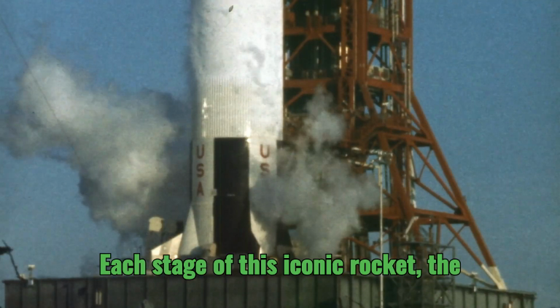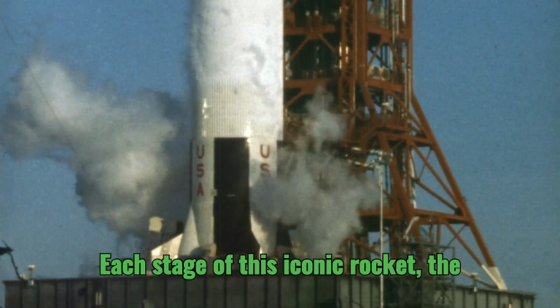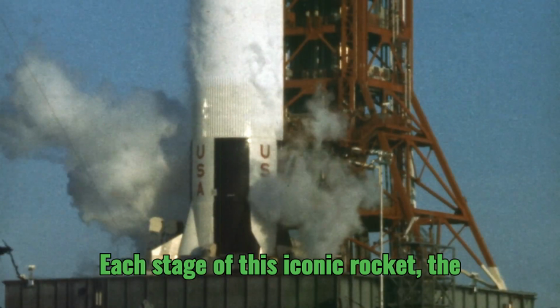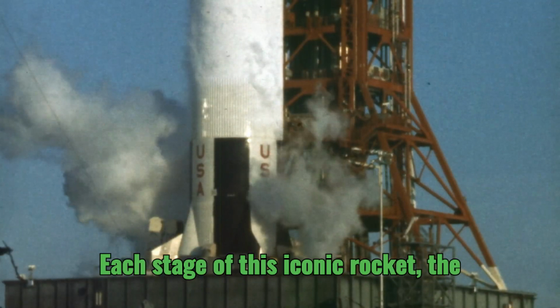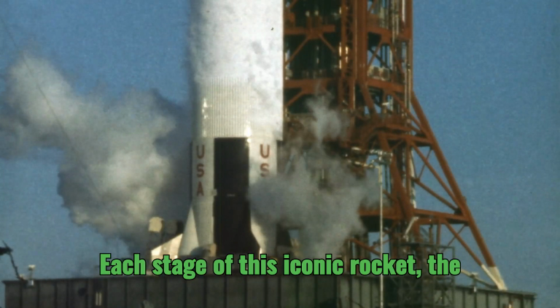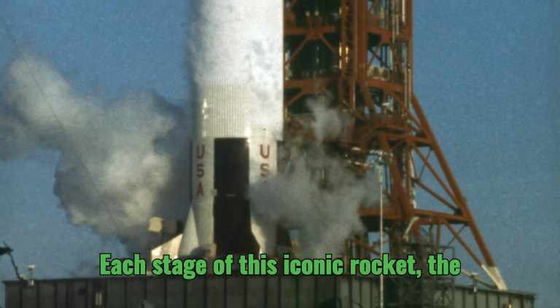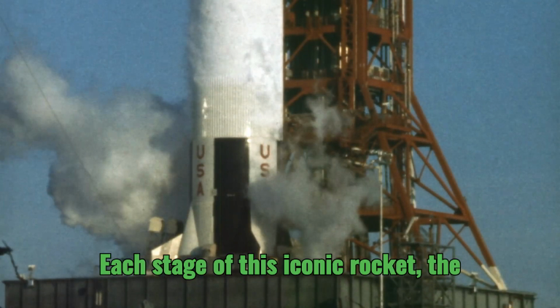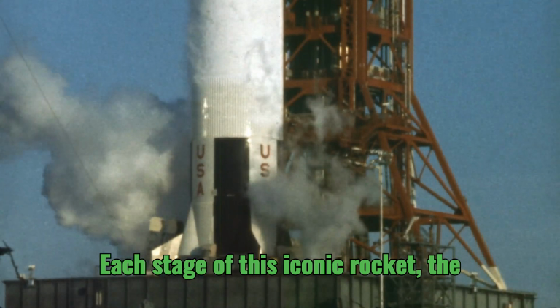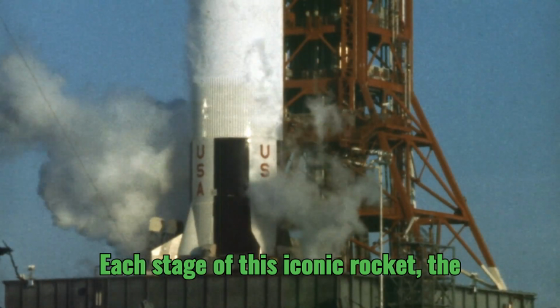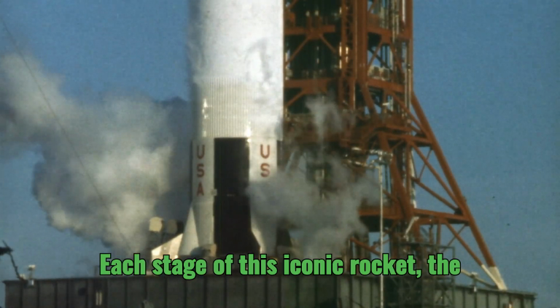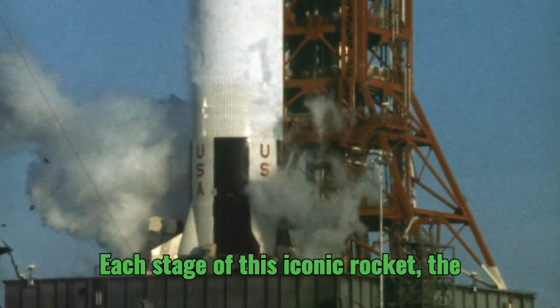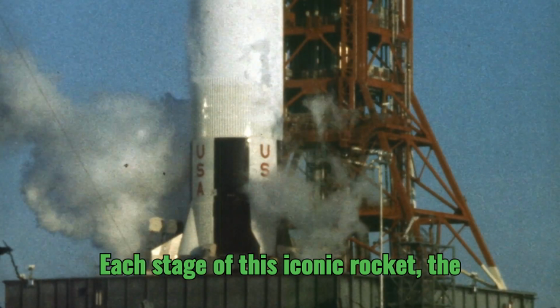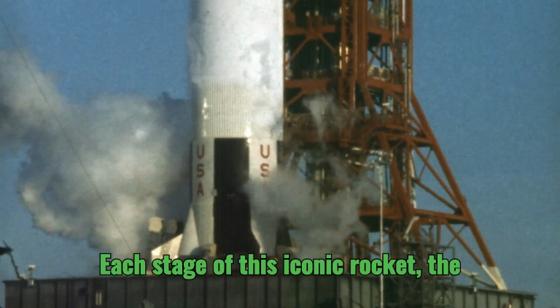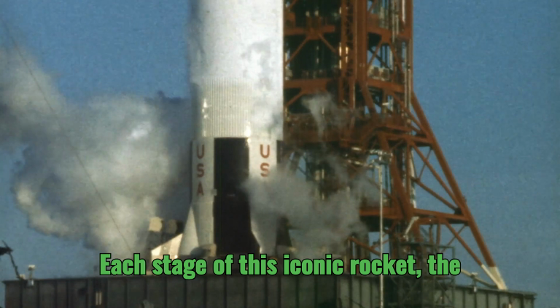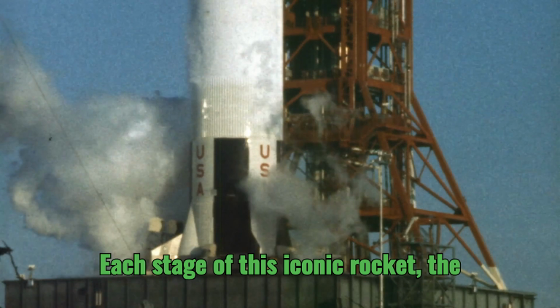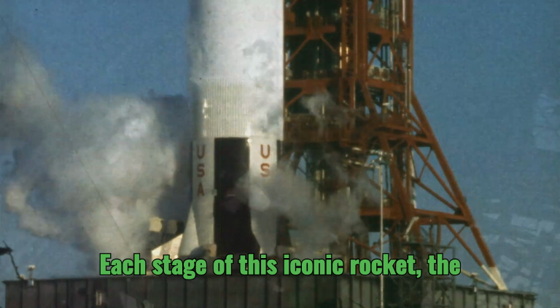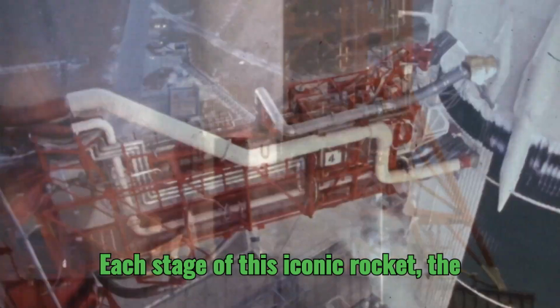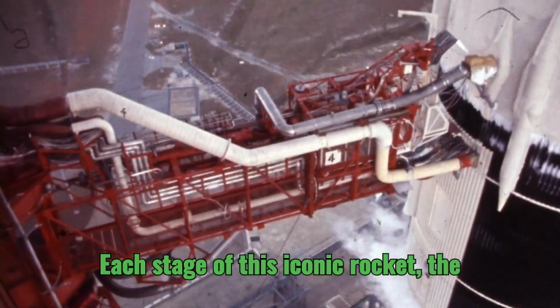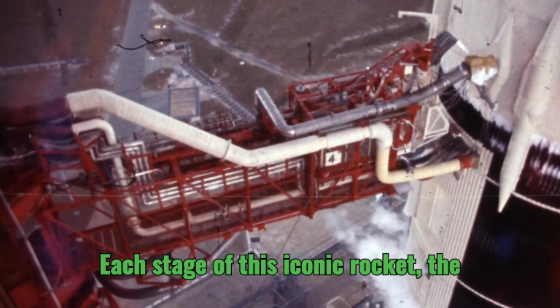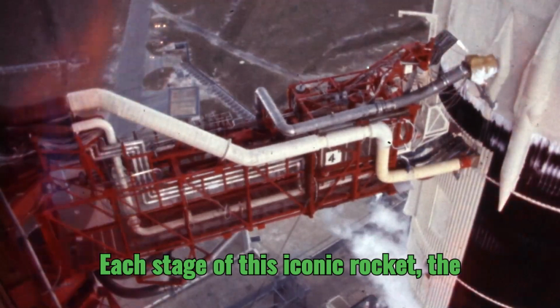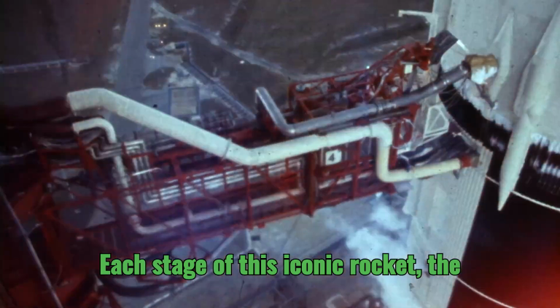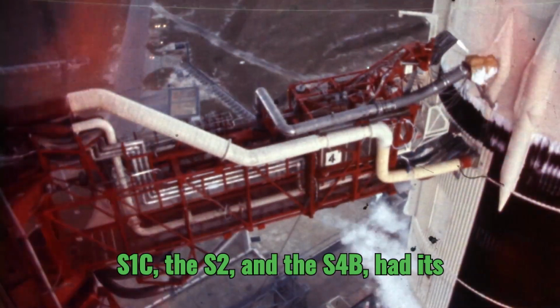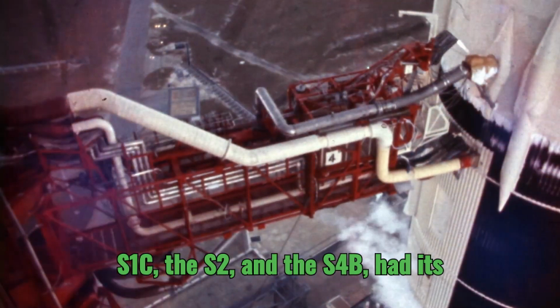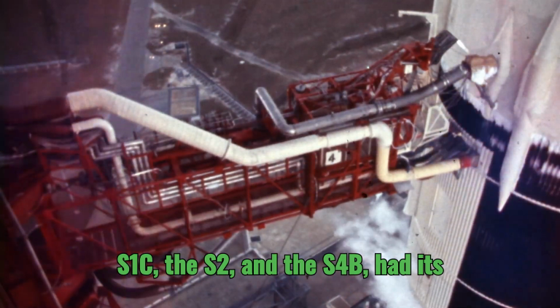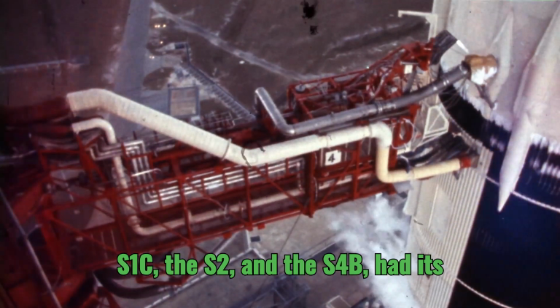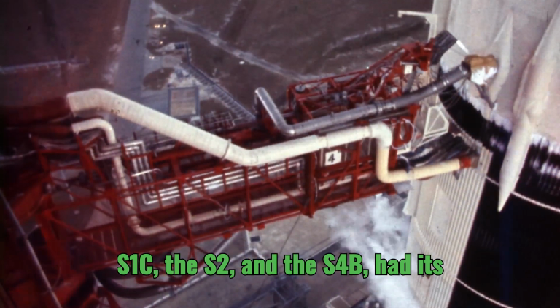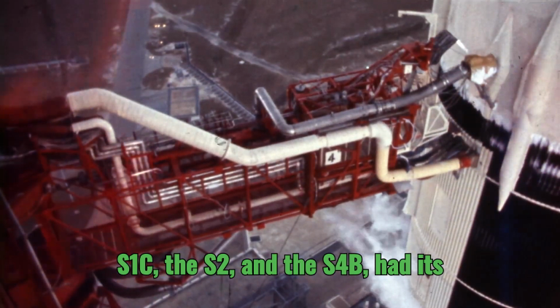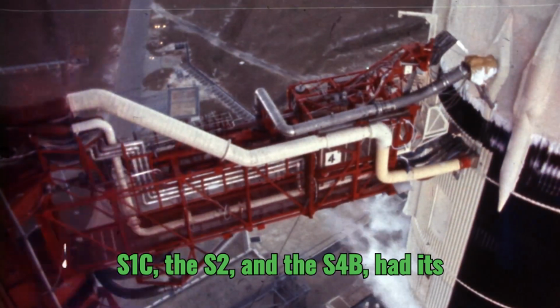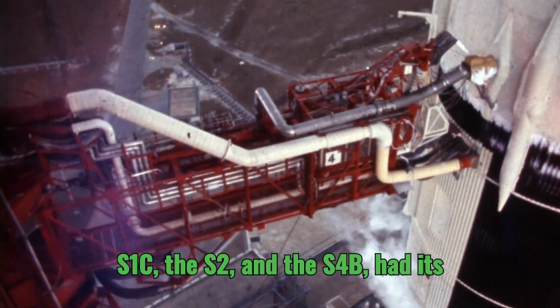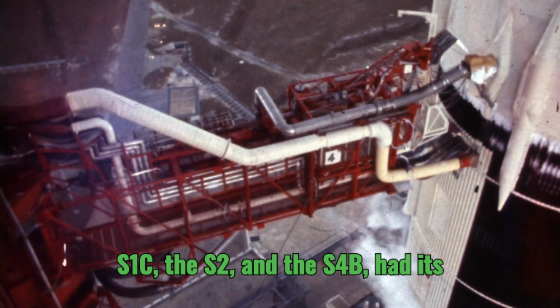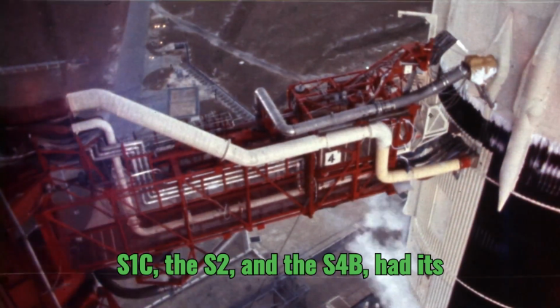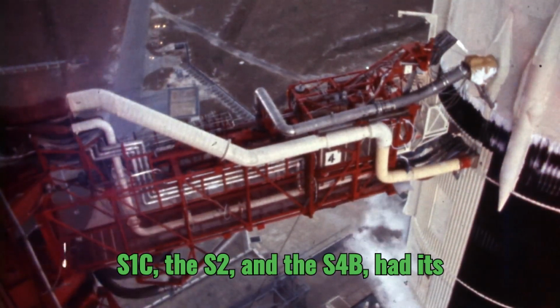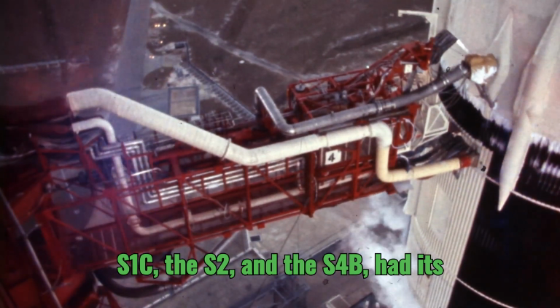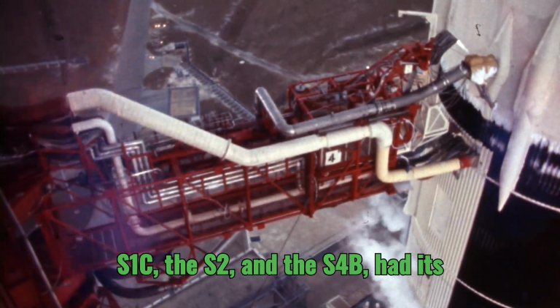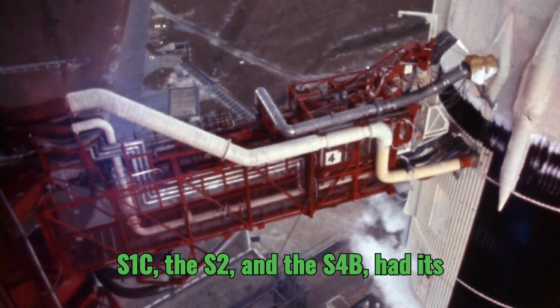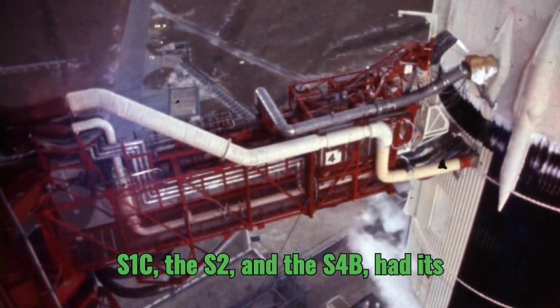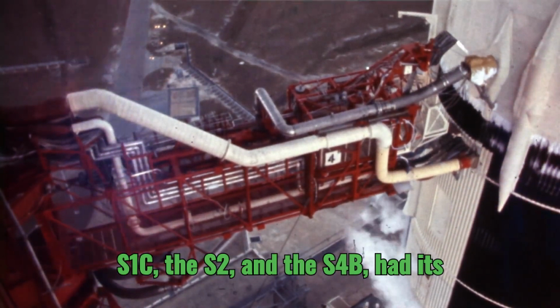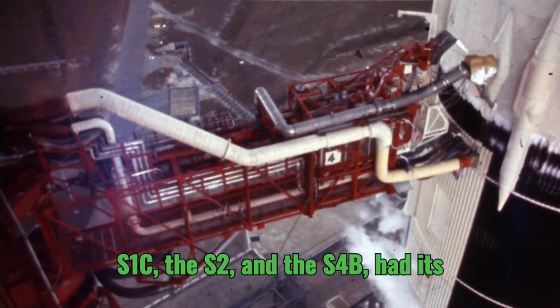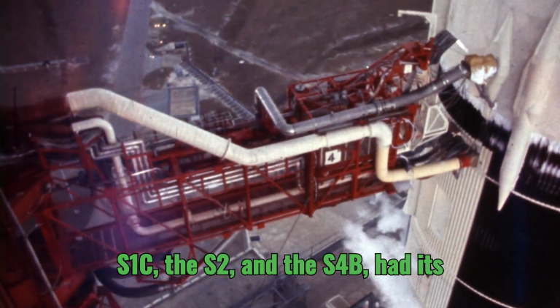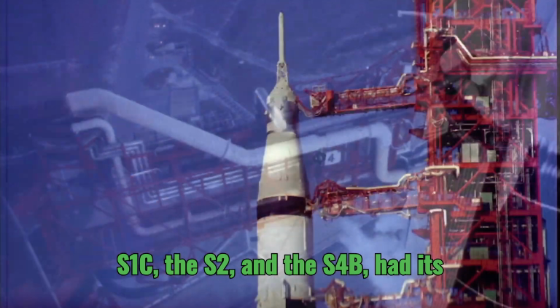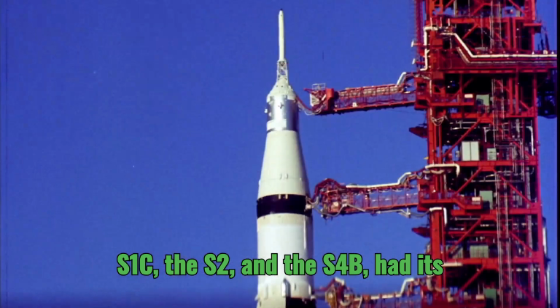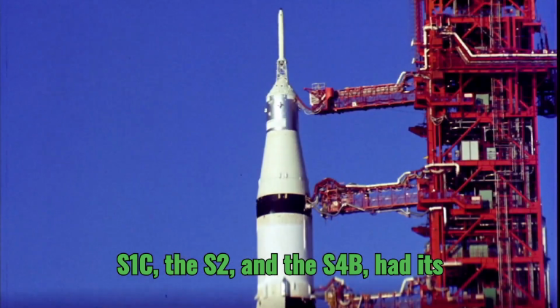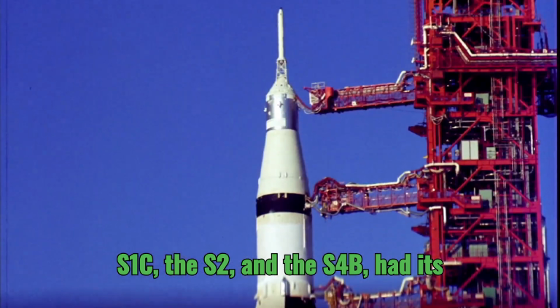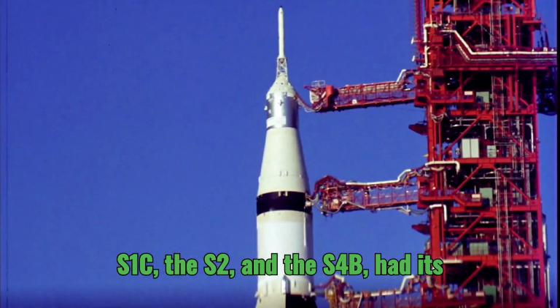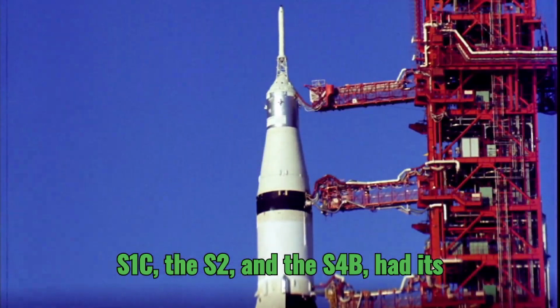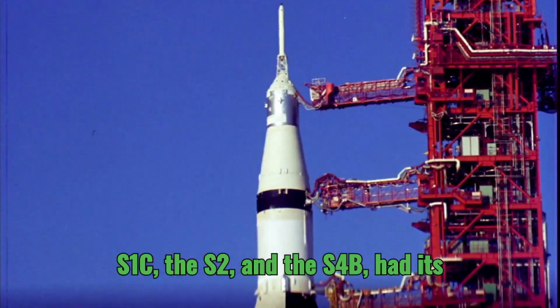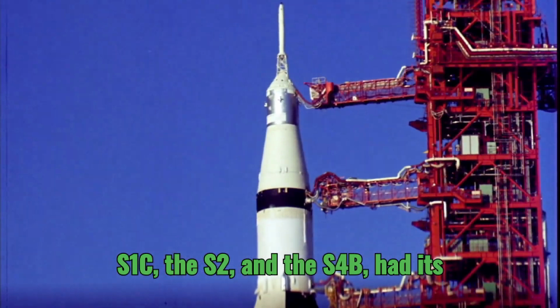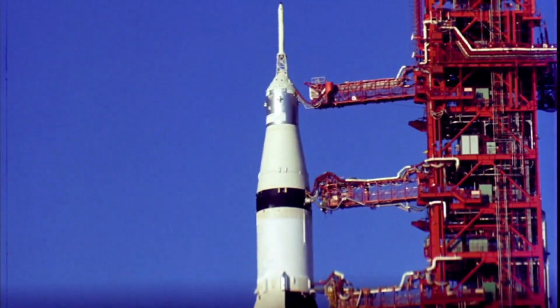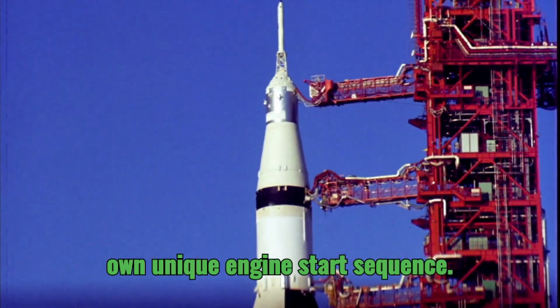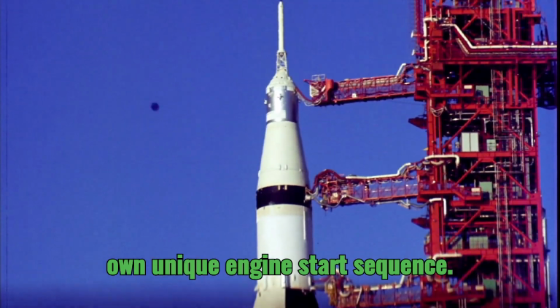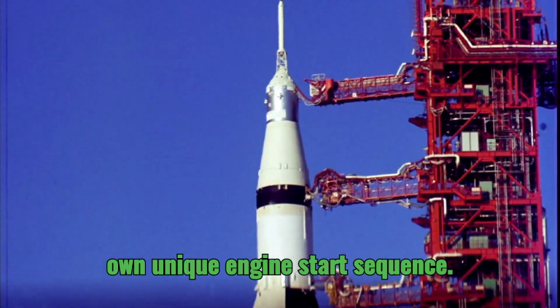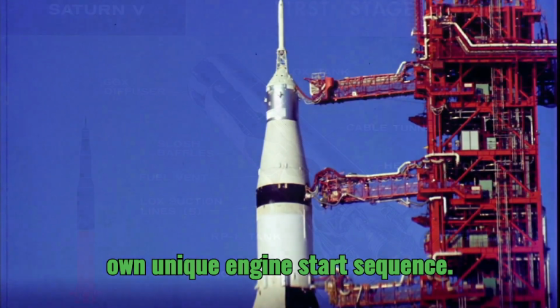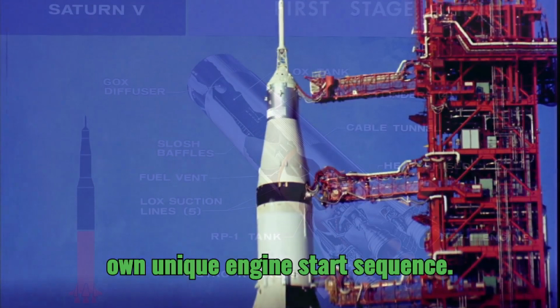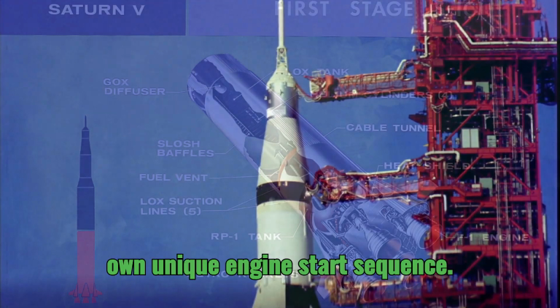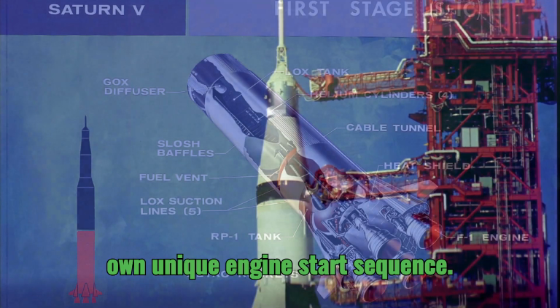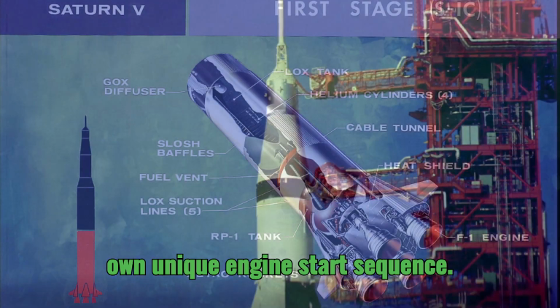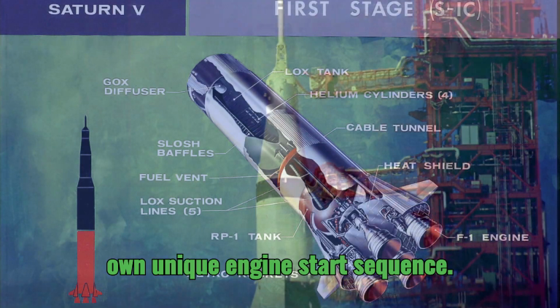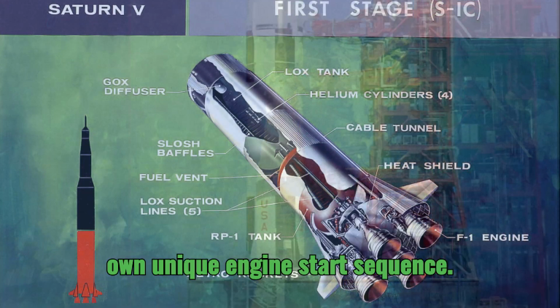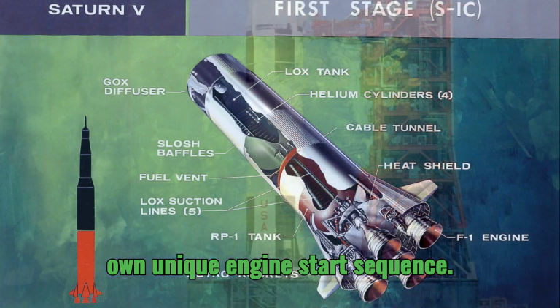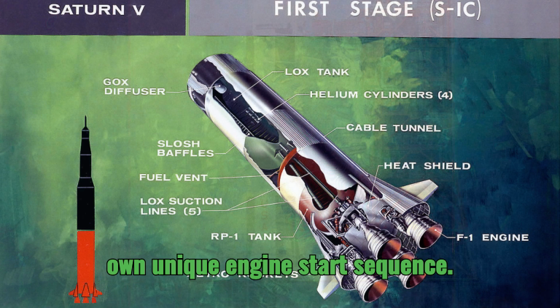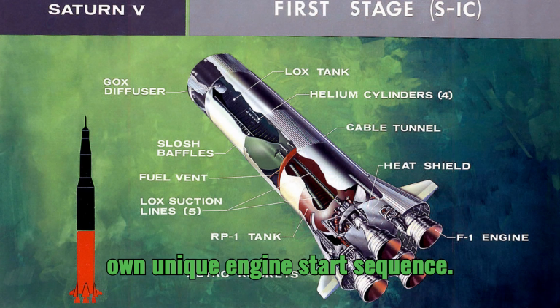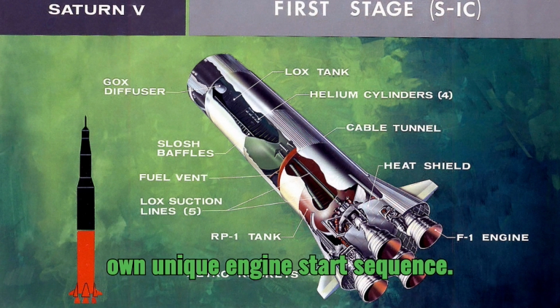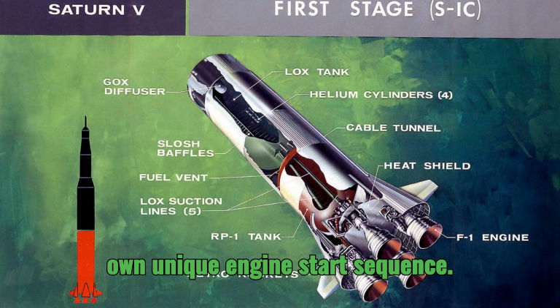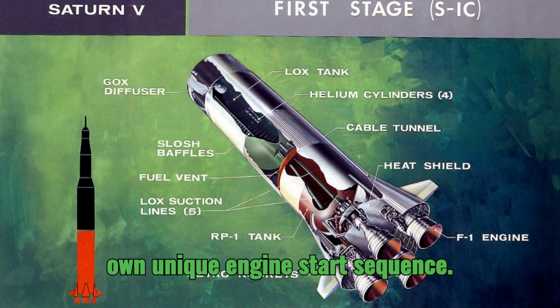Each stage of this iconic rocket — the S1C, the S2, and the S4B — had its own unique engine start sequence.